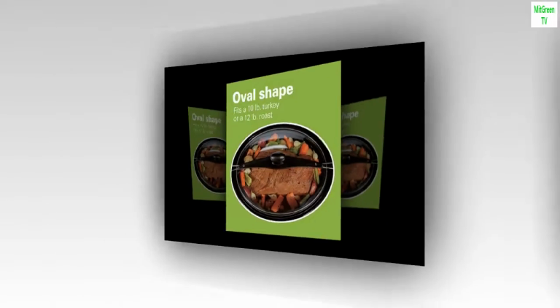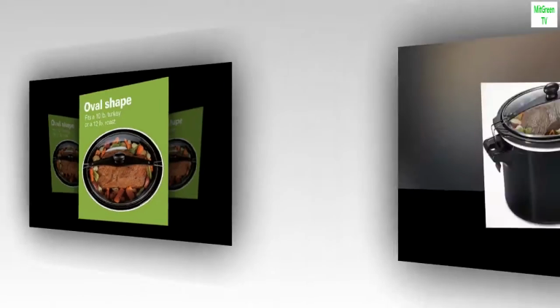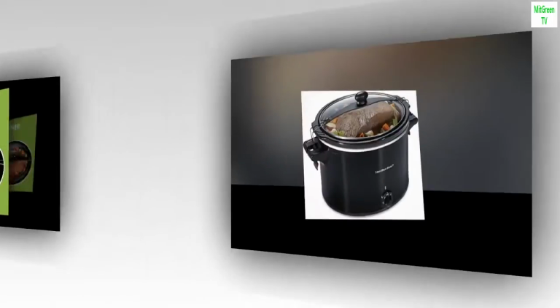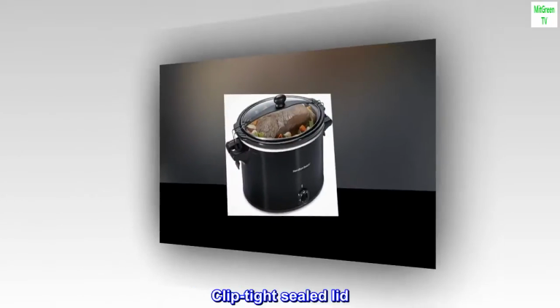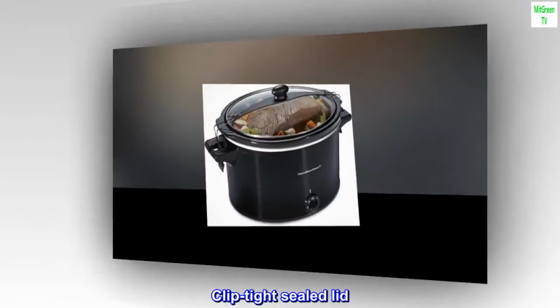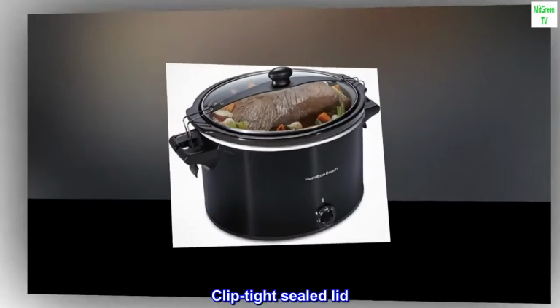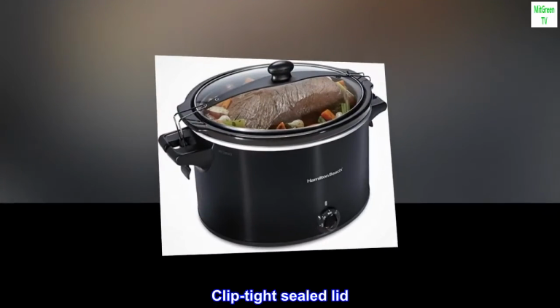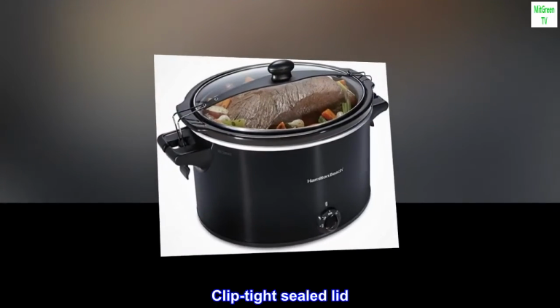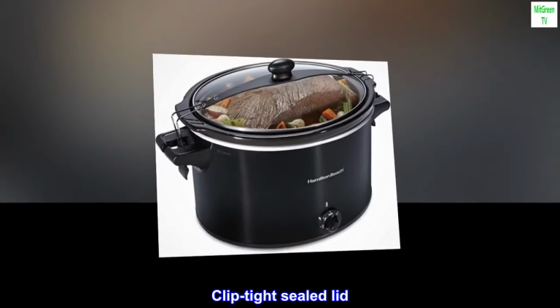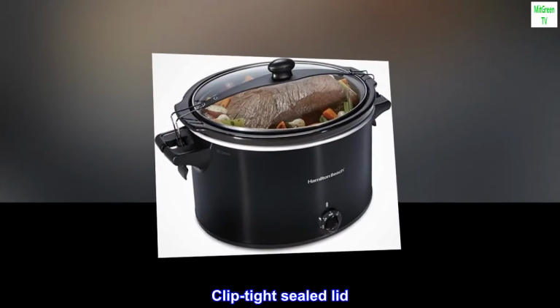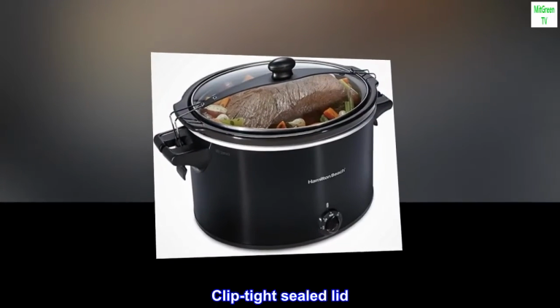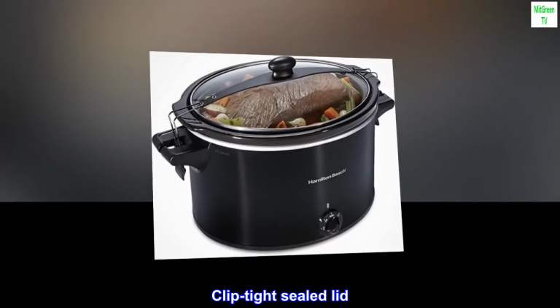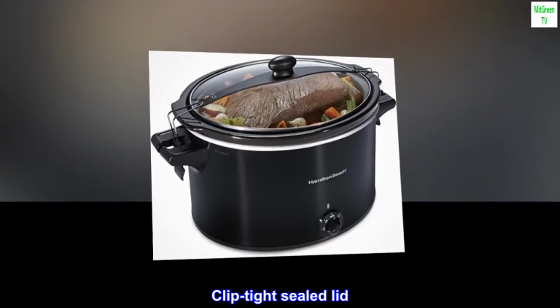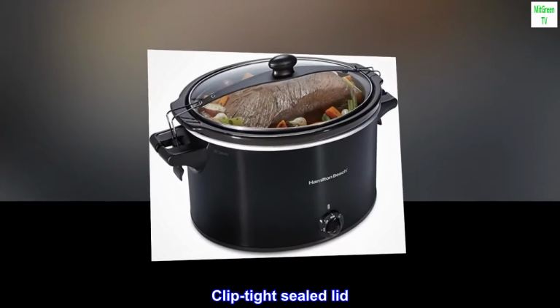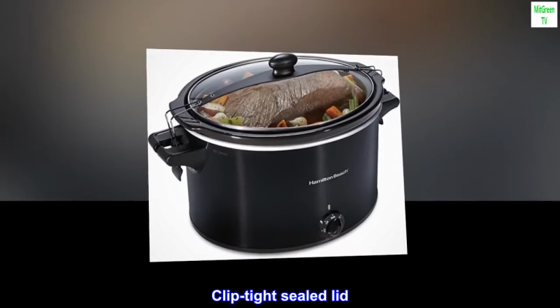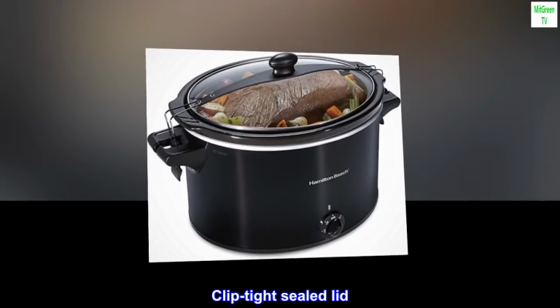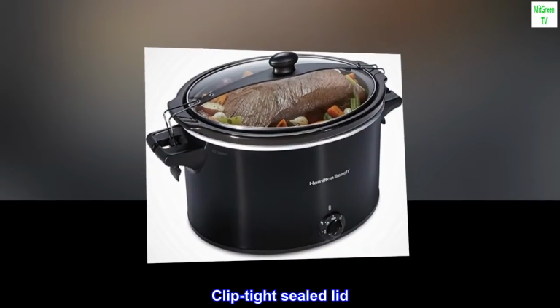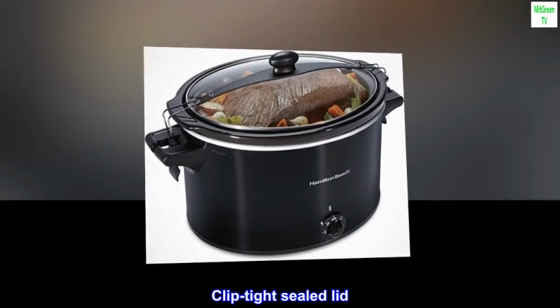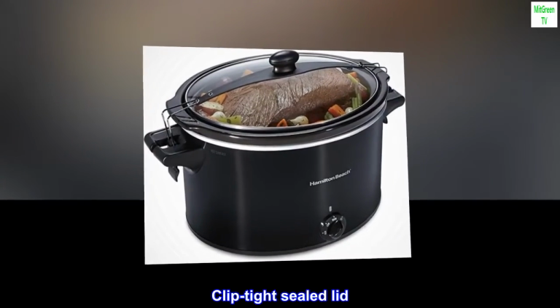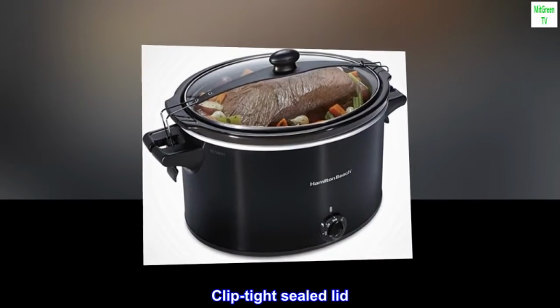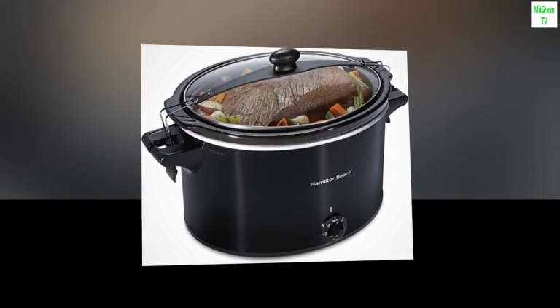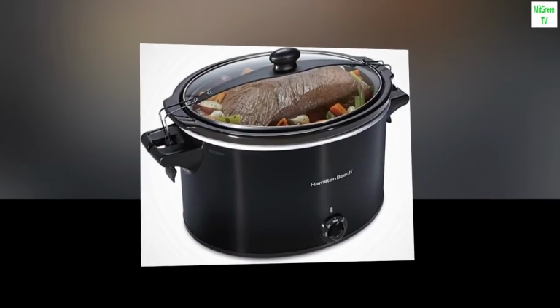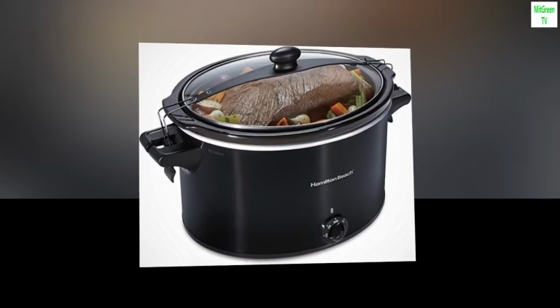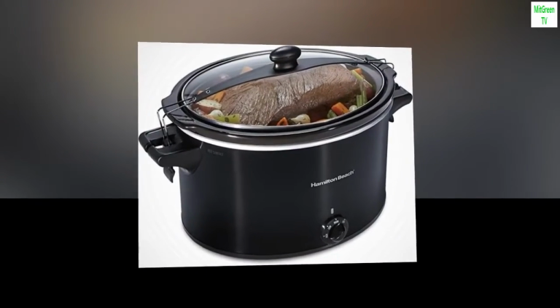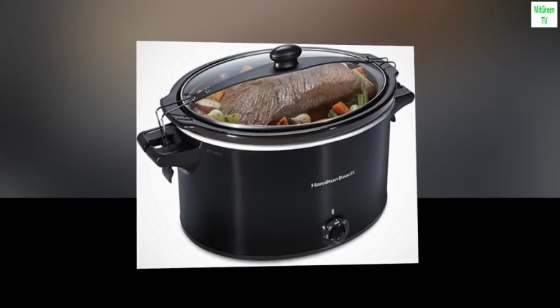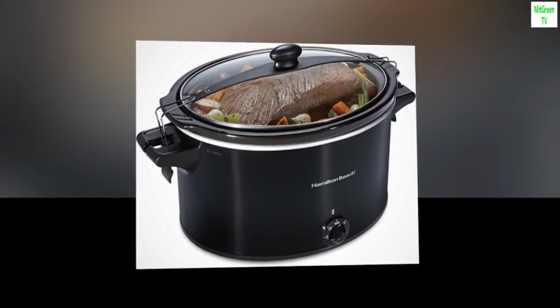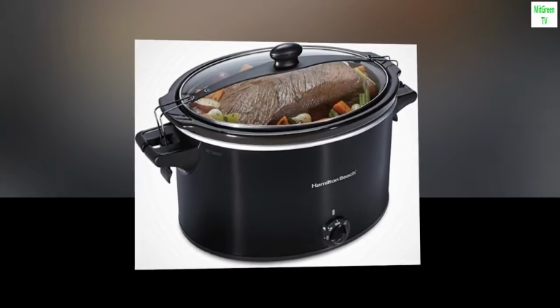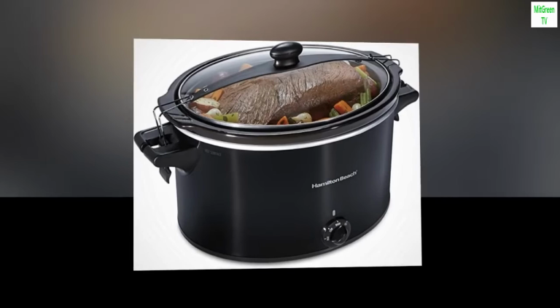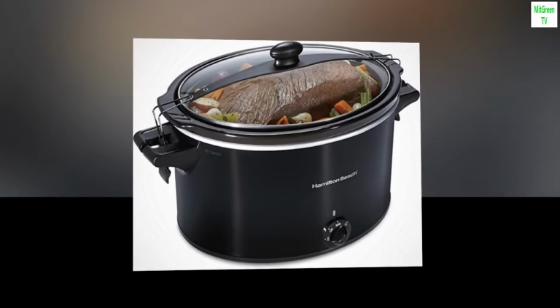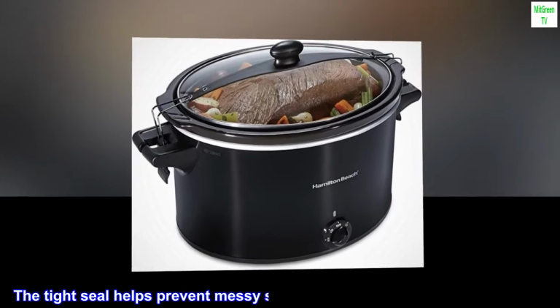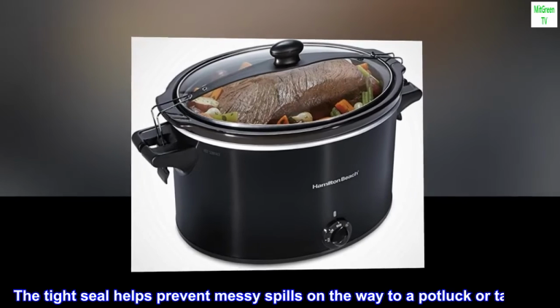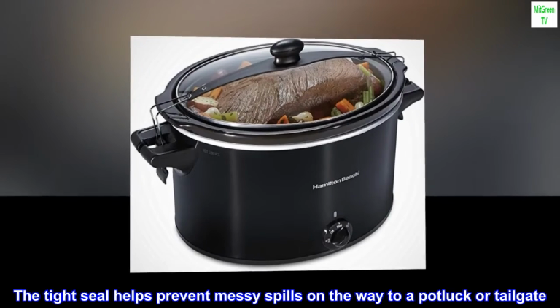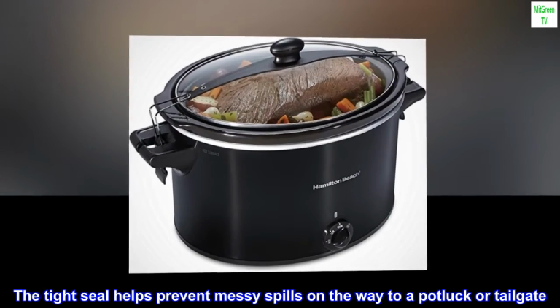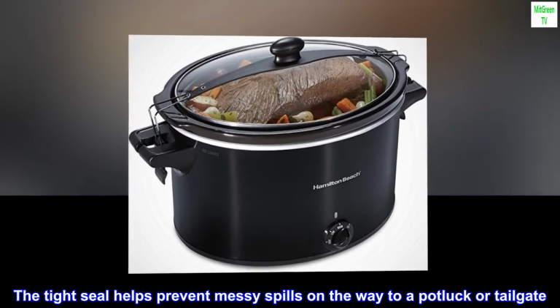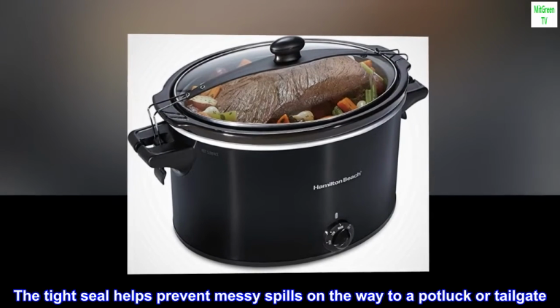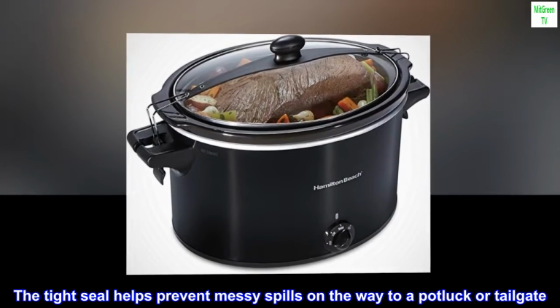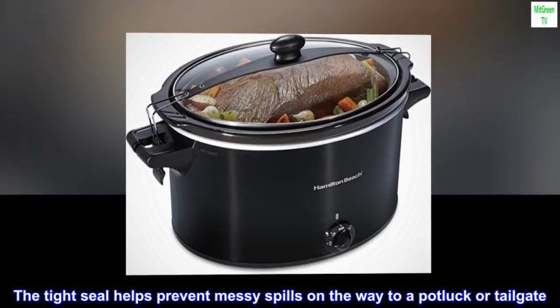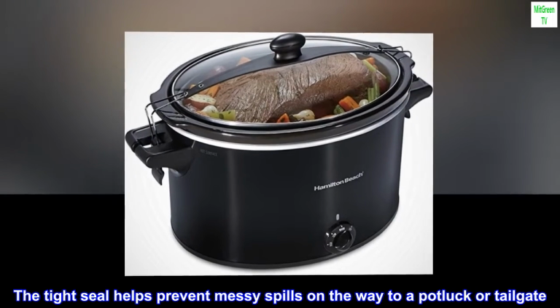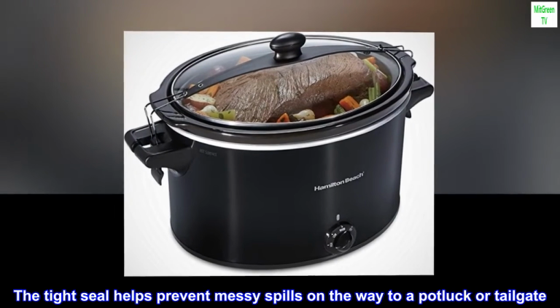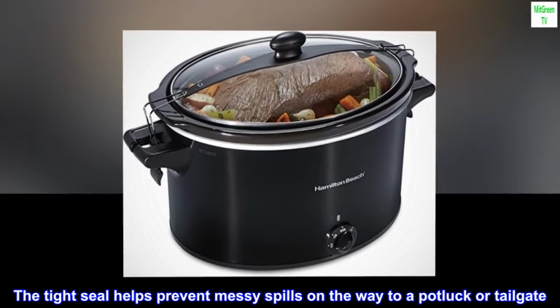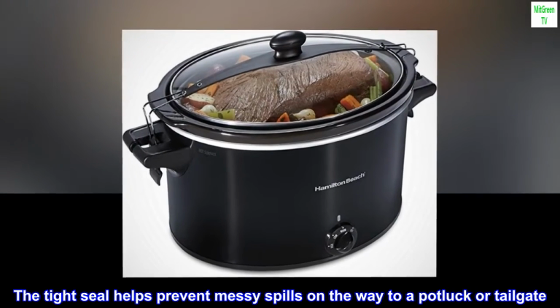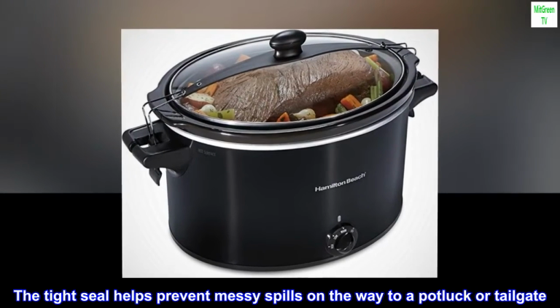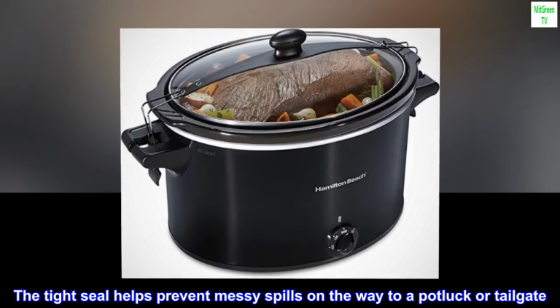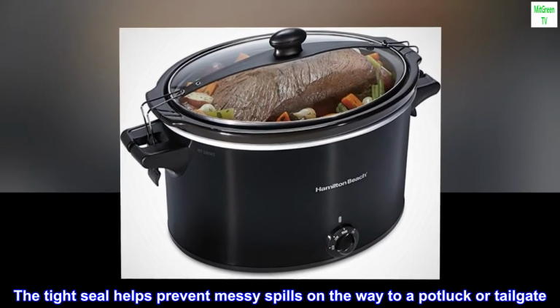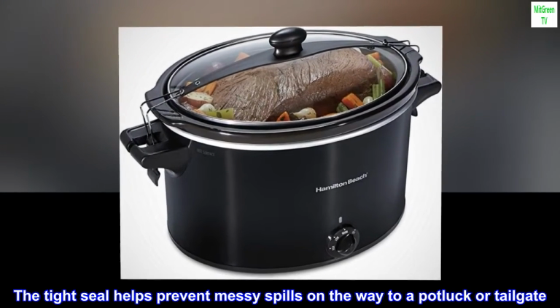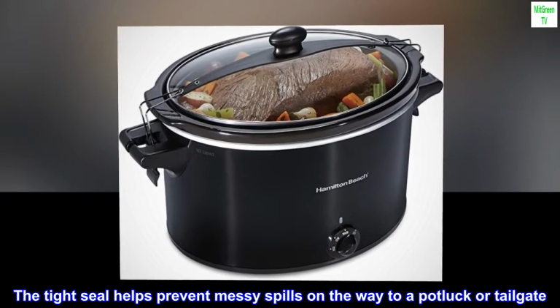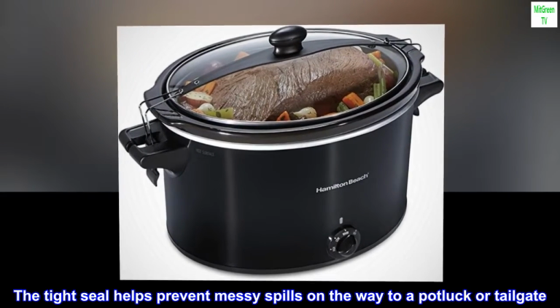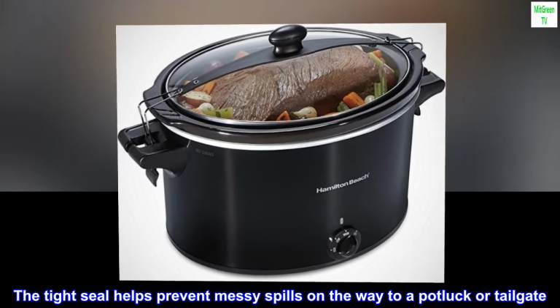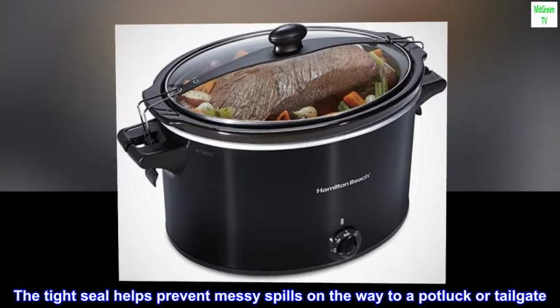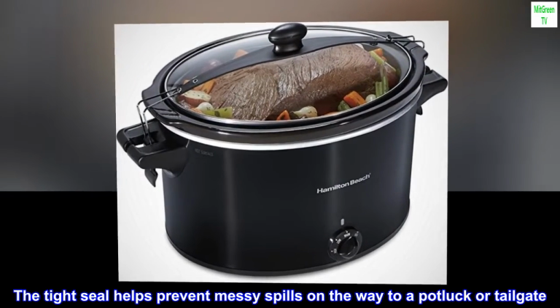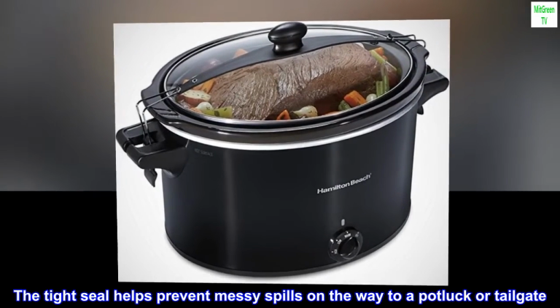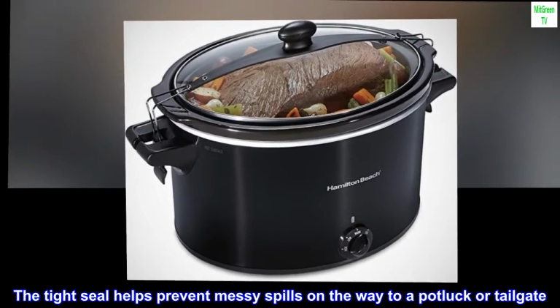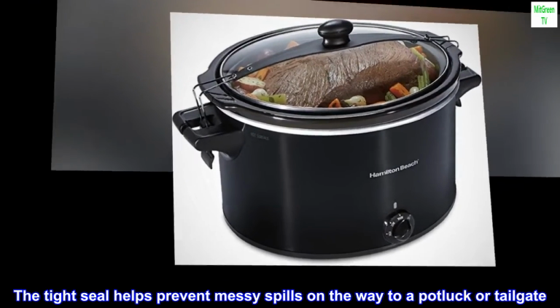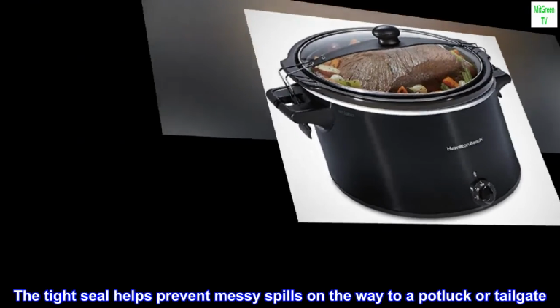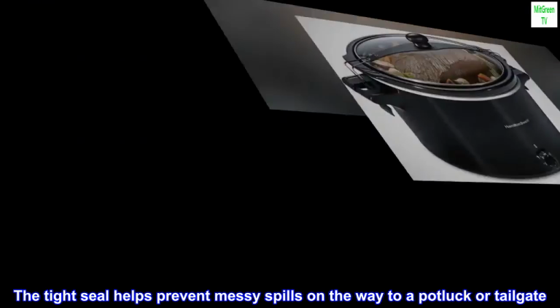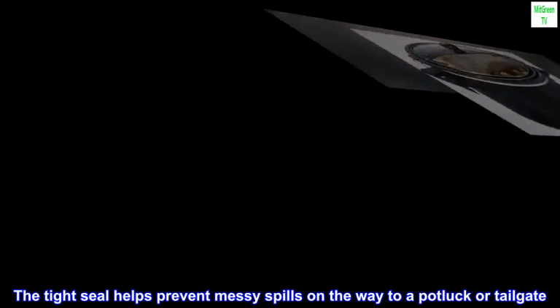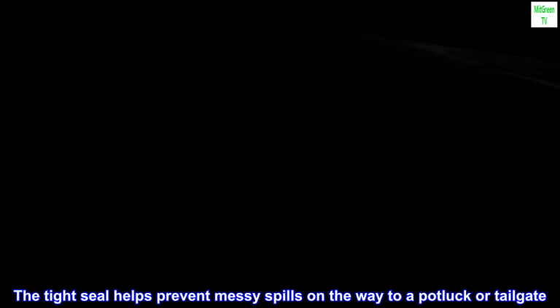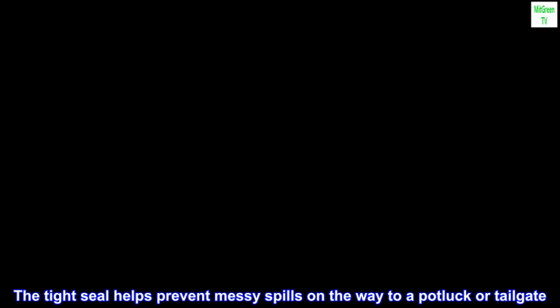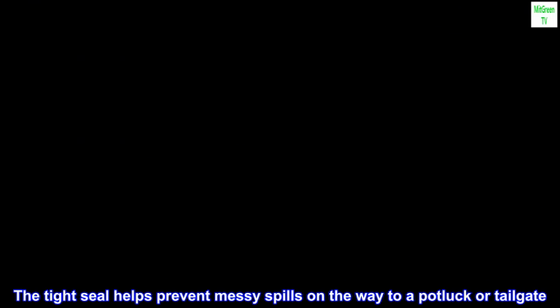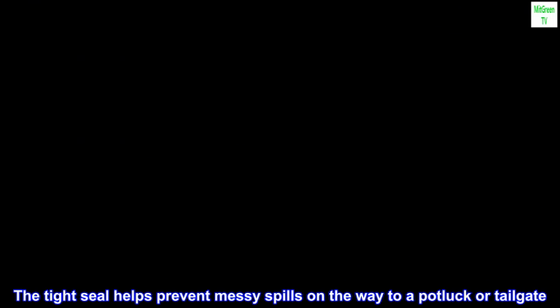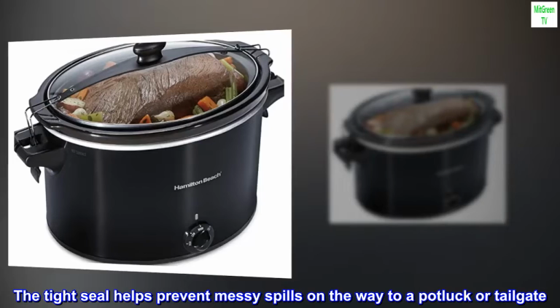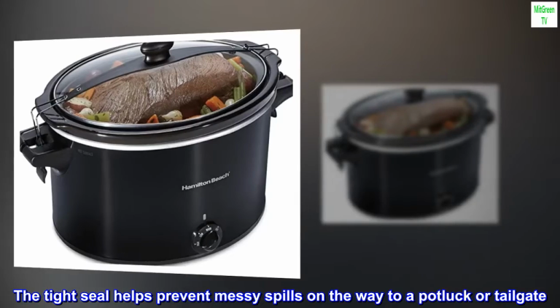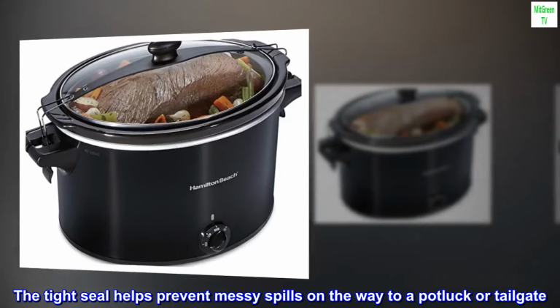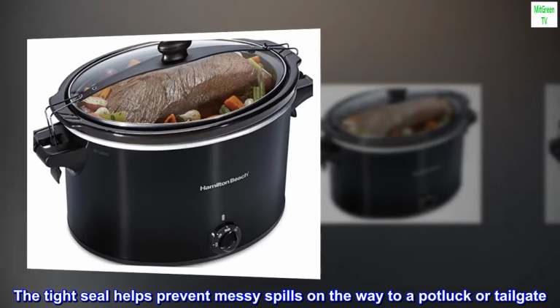Clip Tight Sealed Lid: The tight seal helps prevent messy spills on the way to a potluck or tailgate.